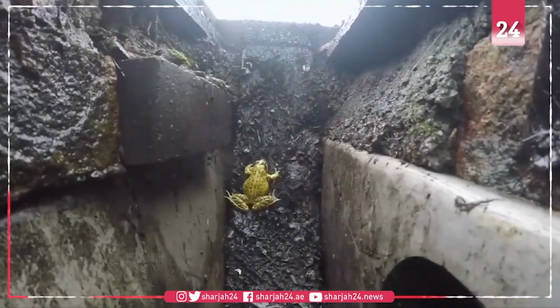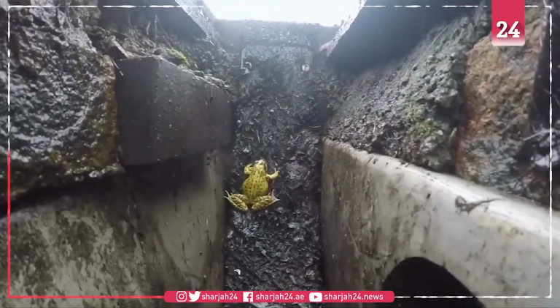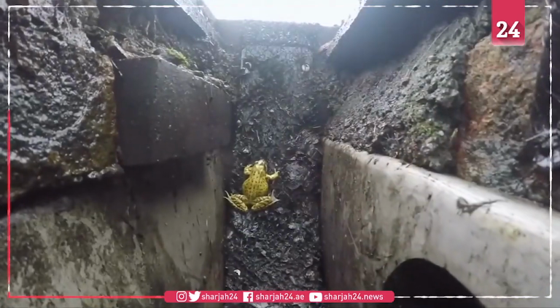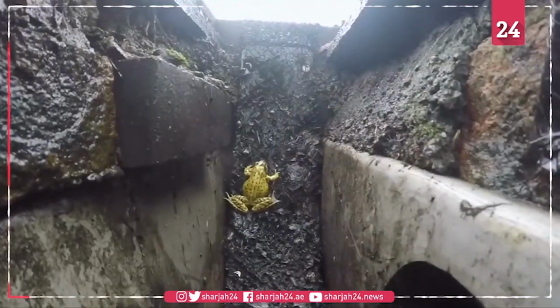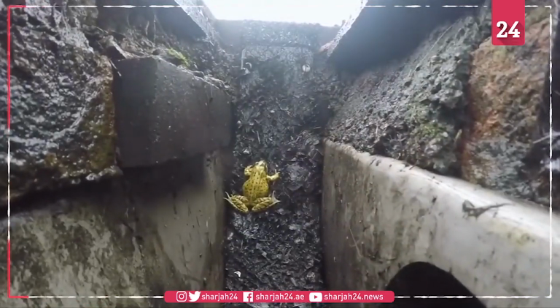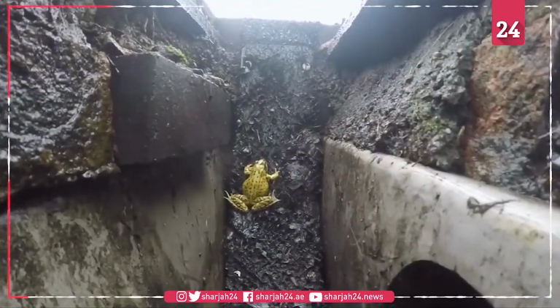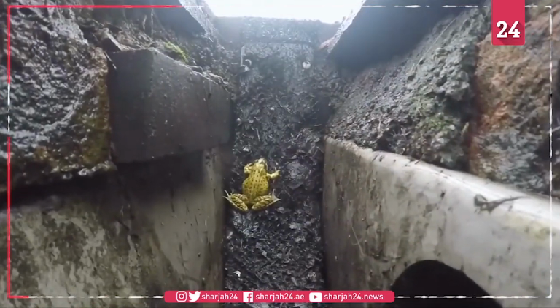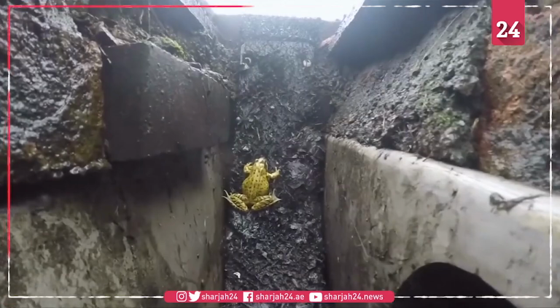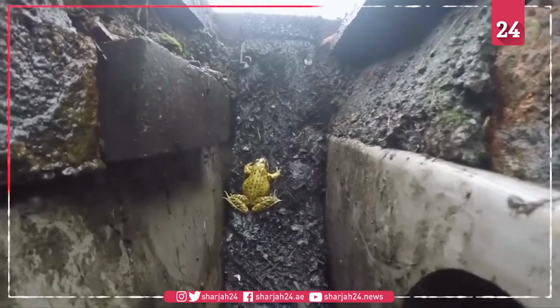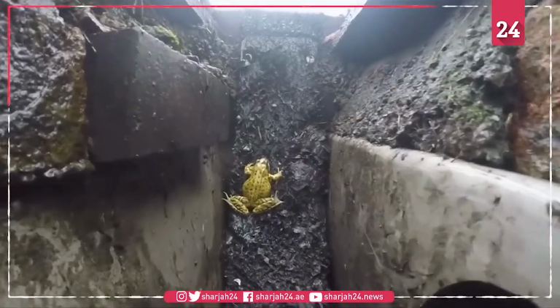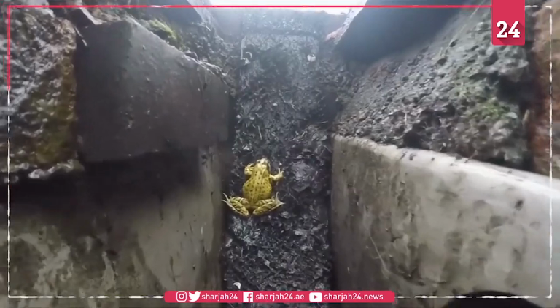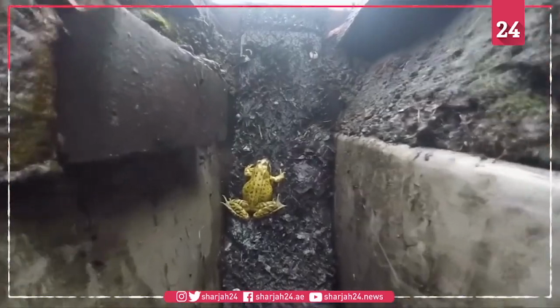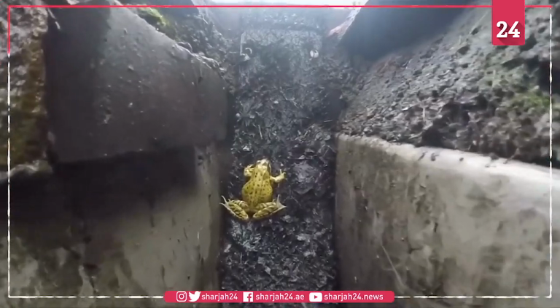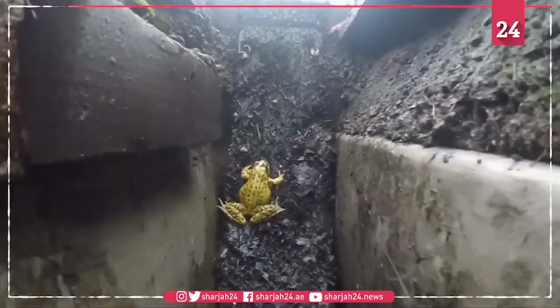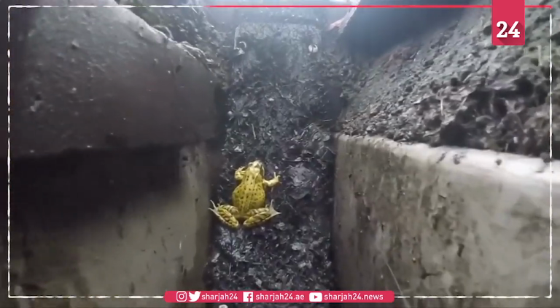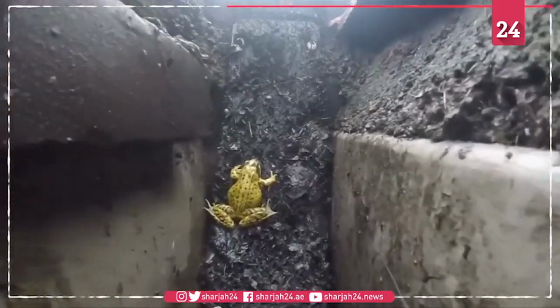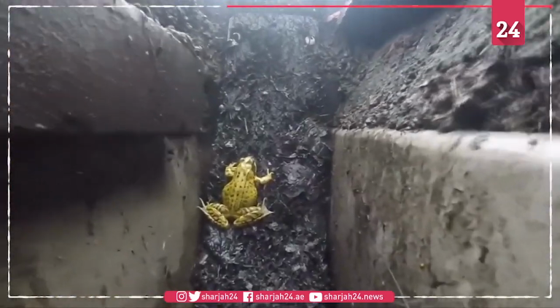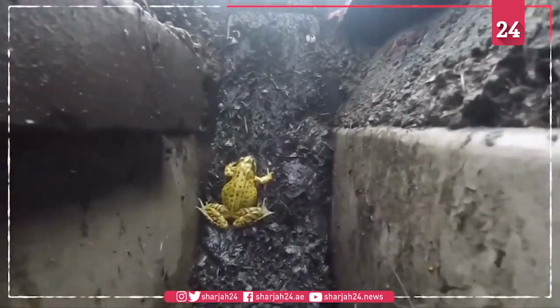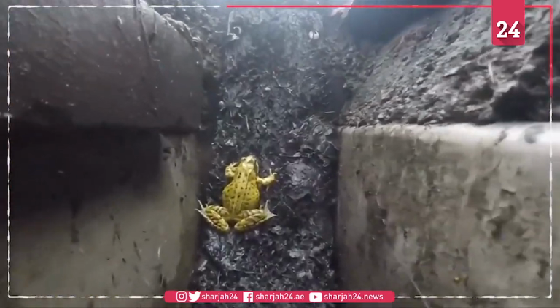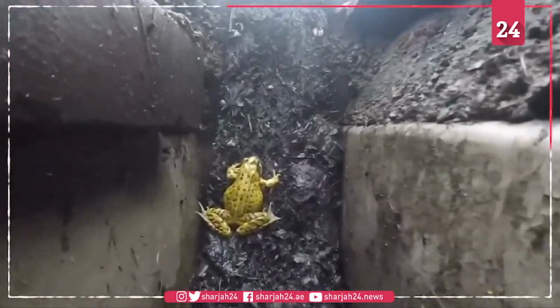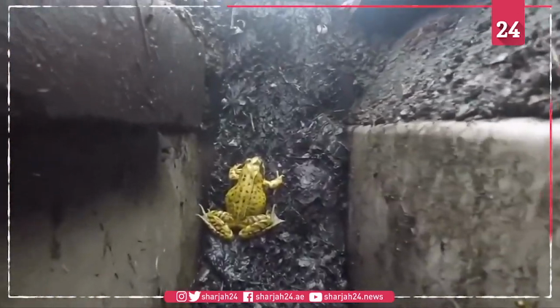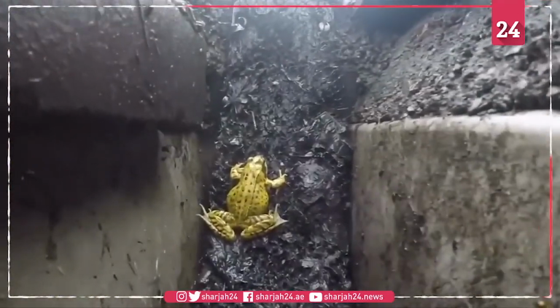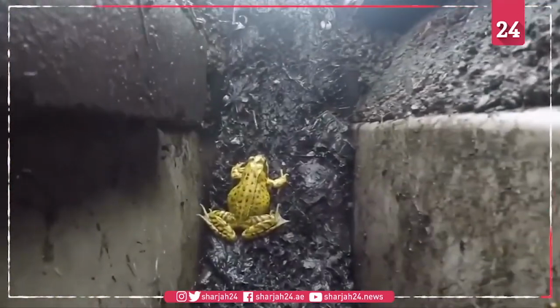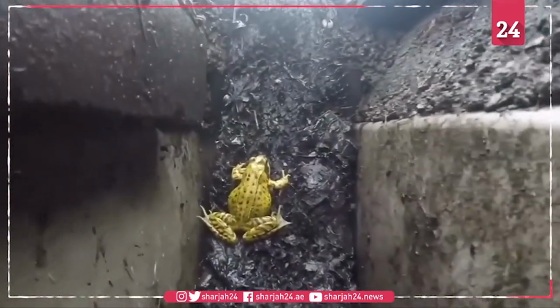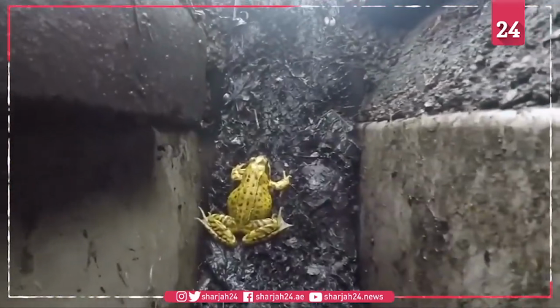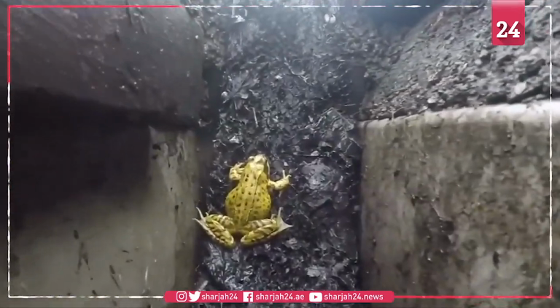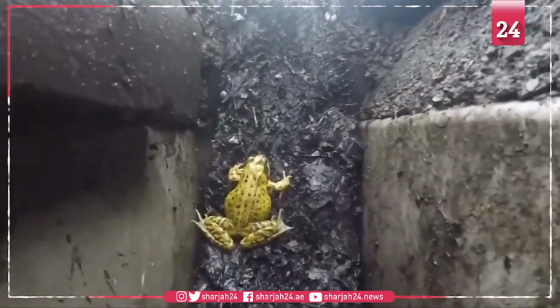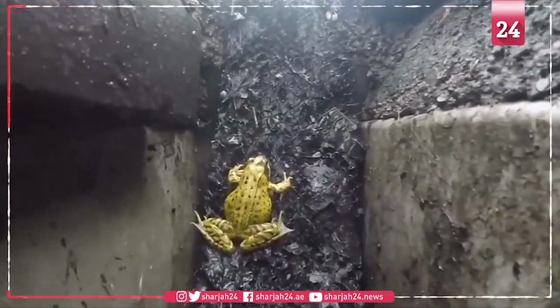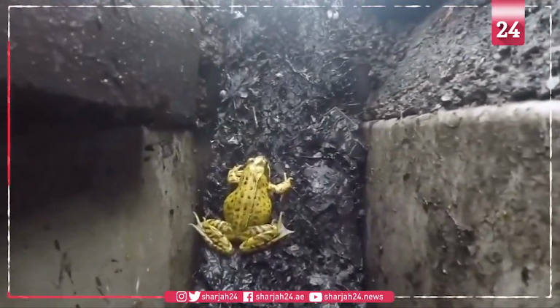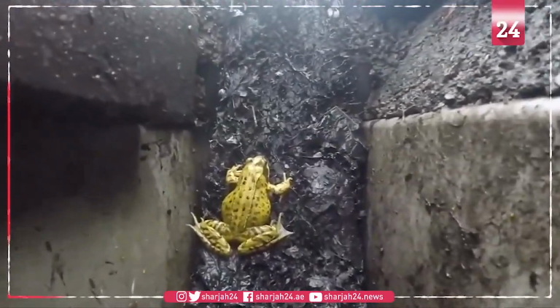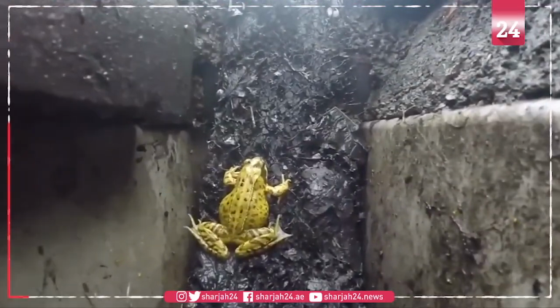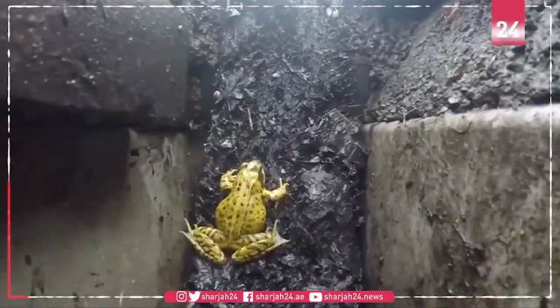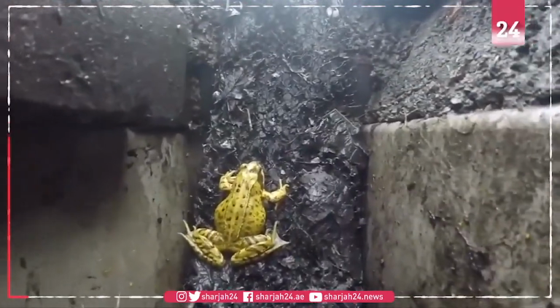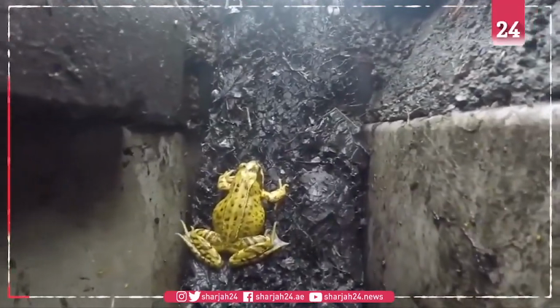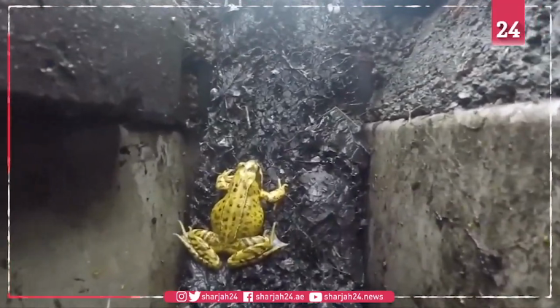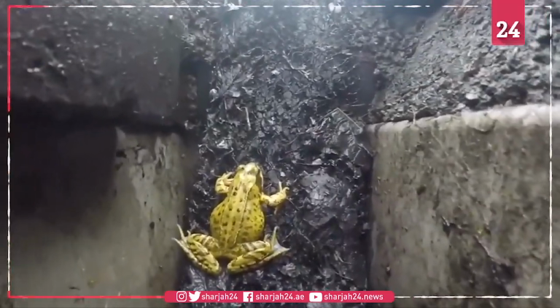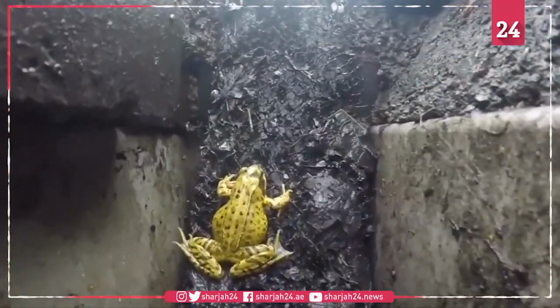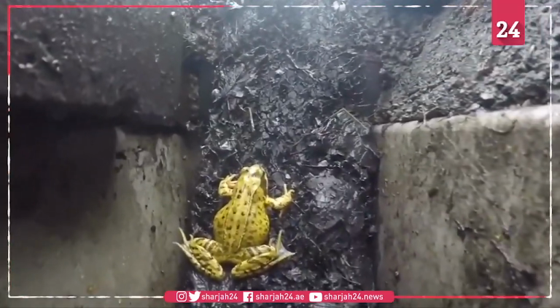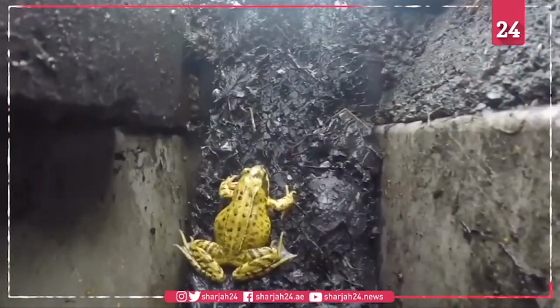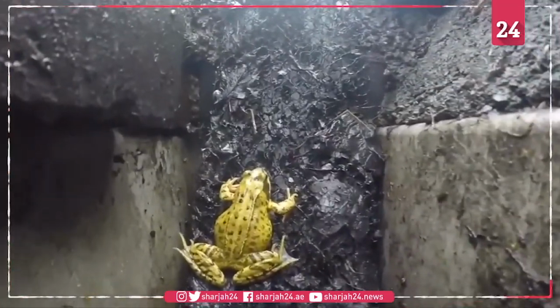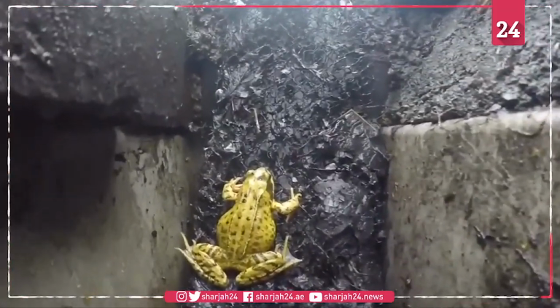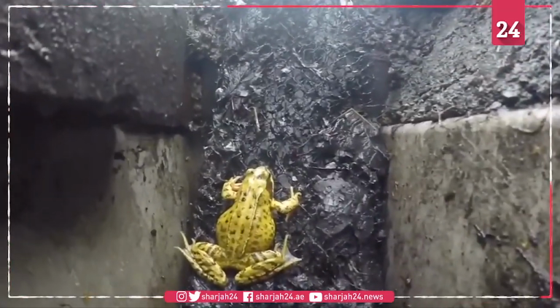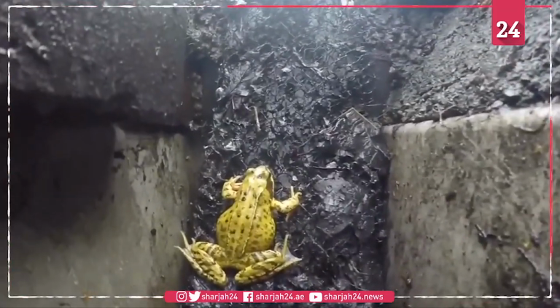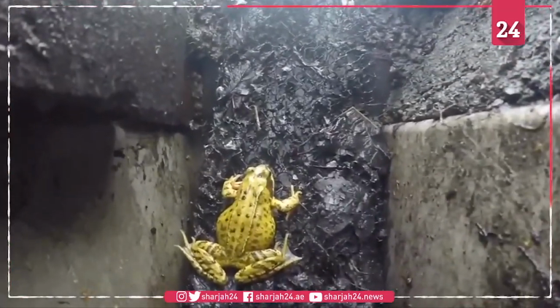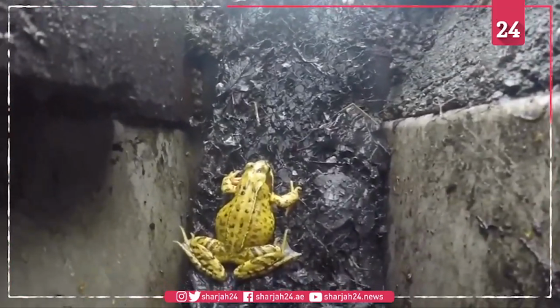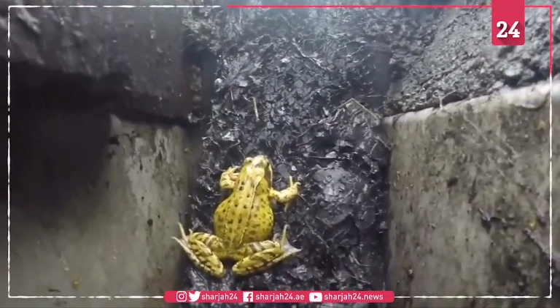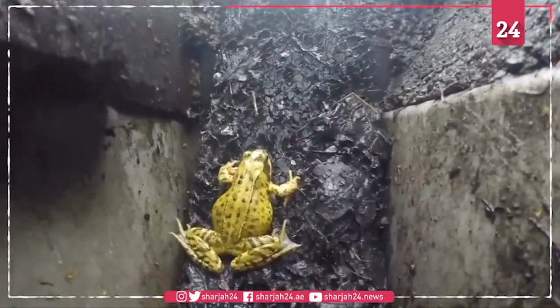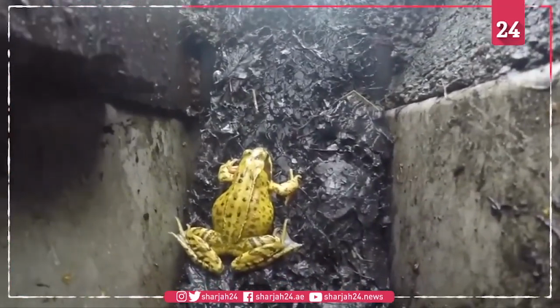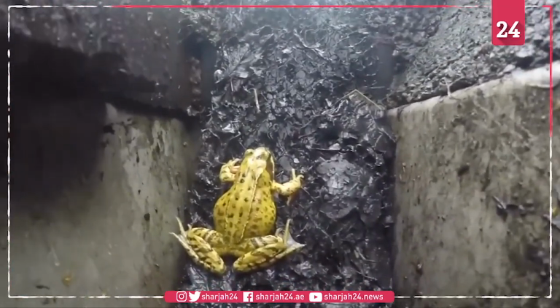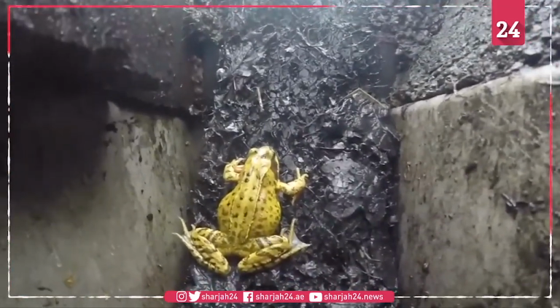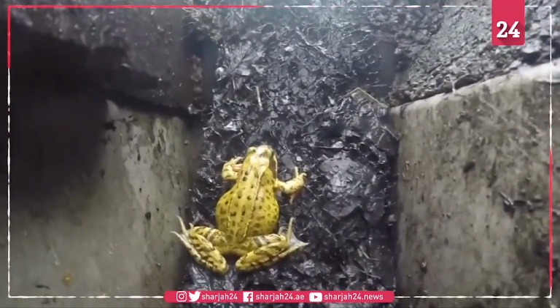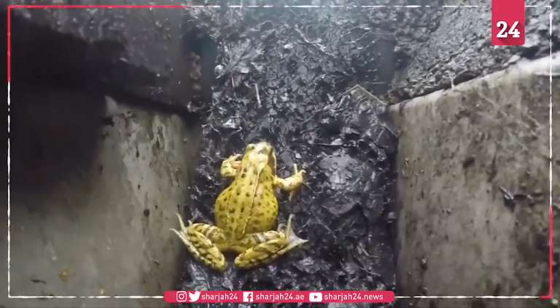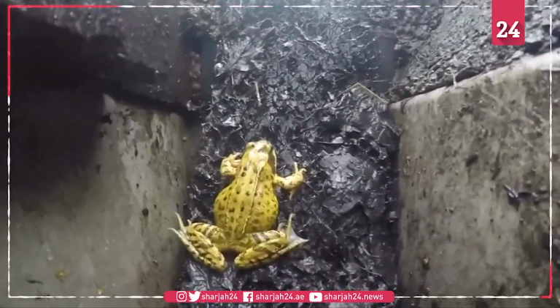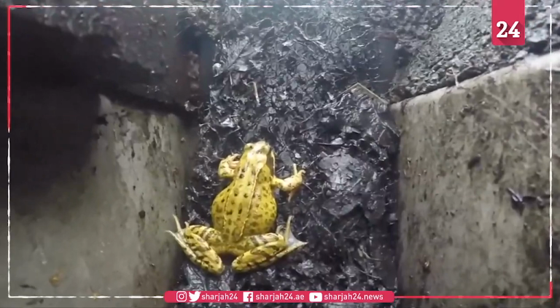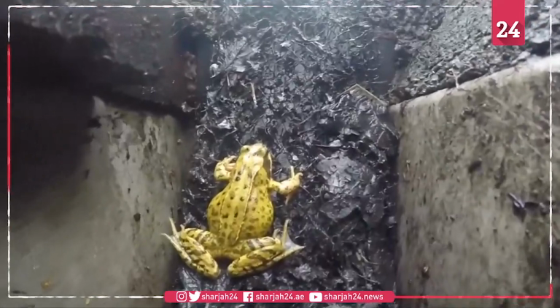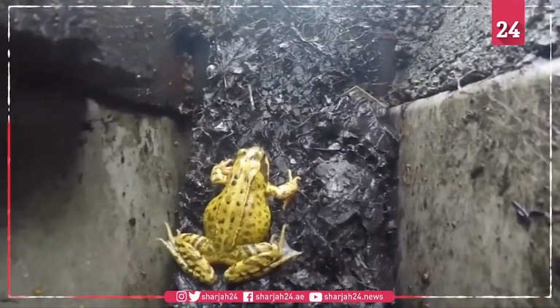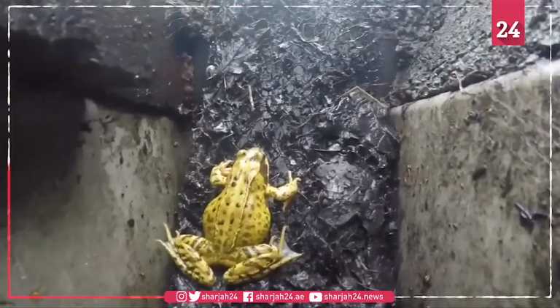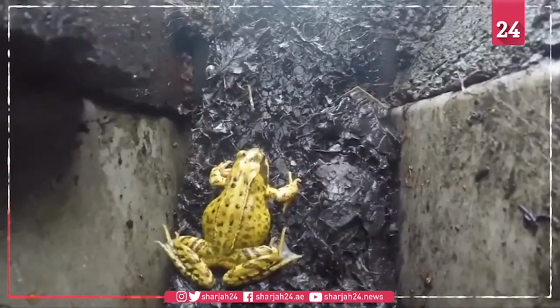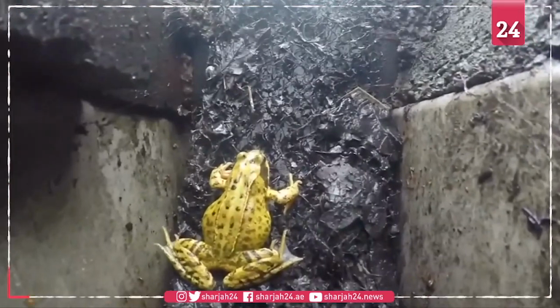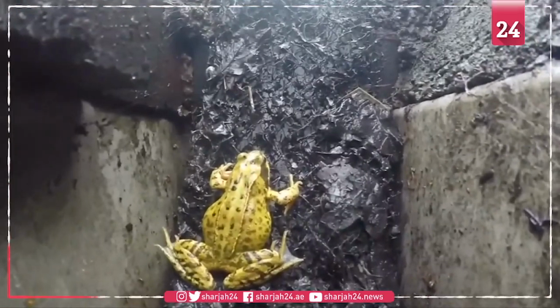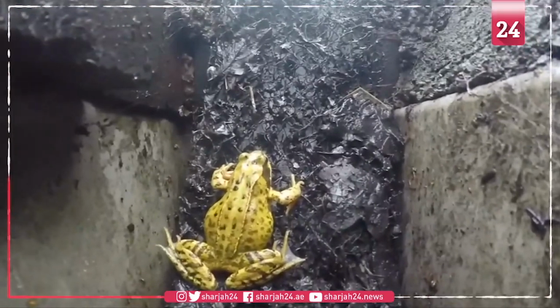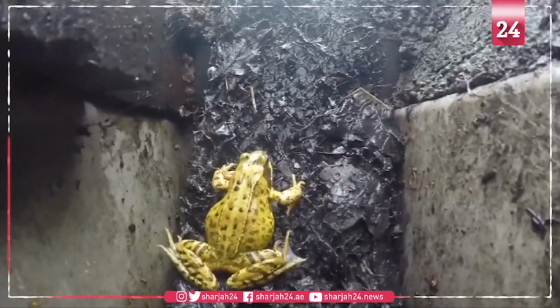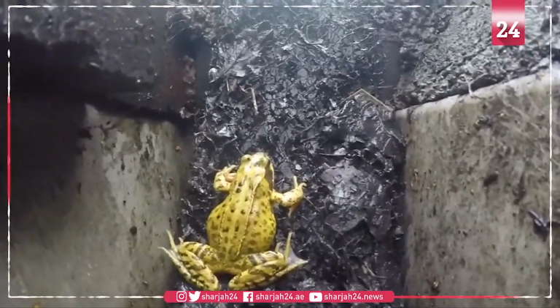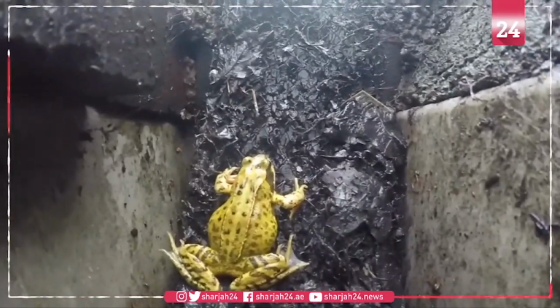Amphibians, including frogs, toads, salamanders and newts, have seen numbers dwindle in recent years, with habitat loss a main culprit.